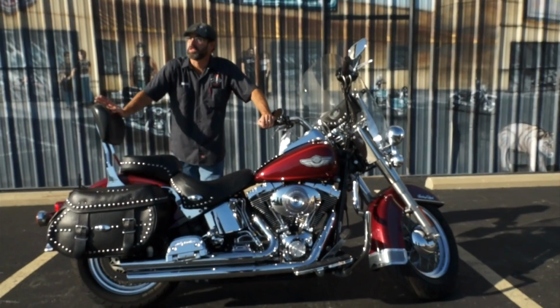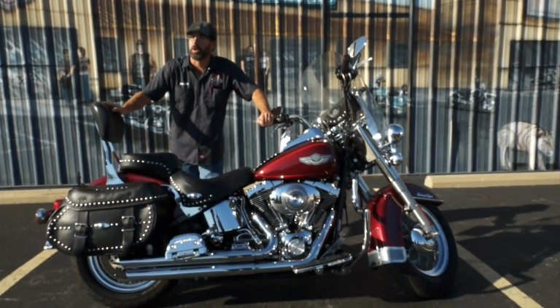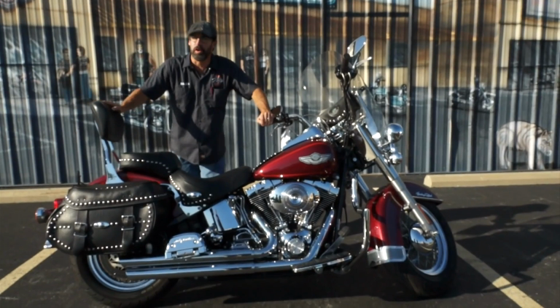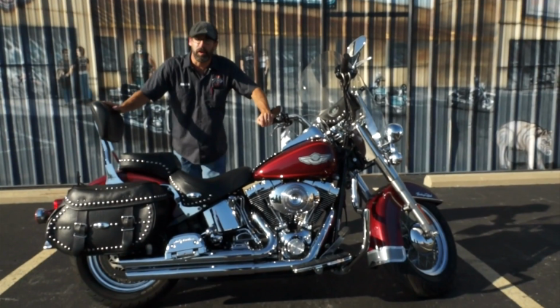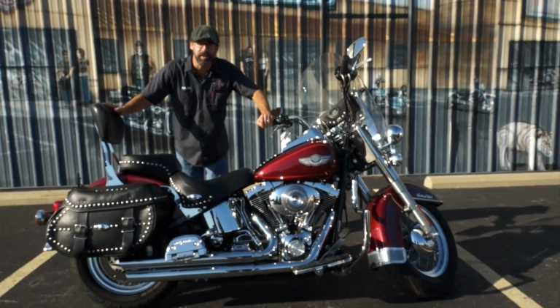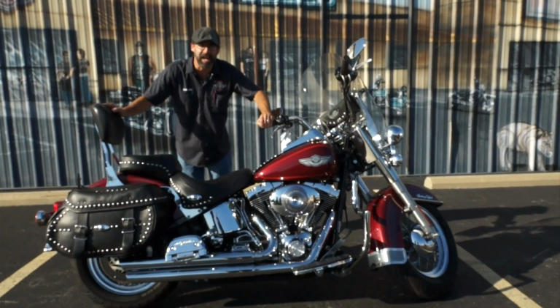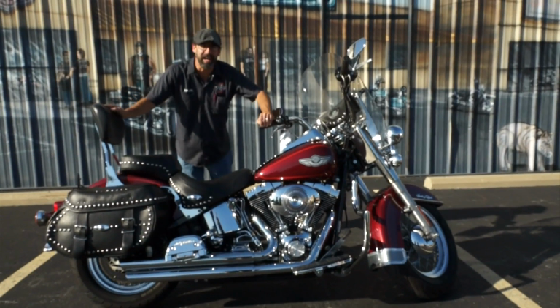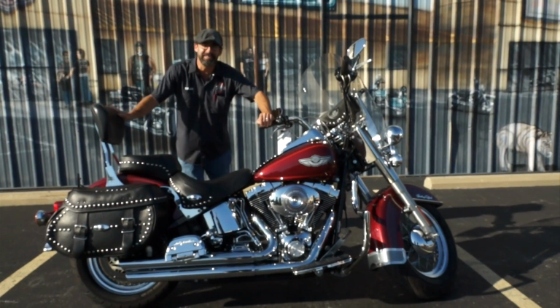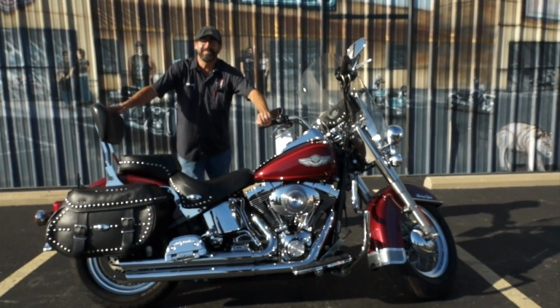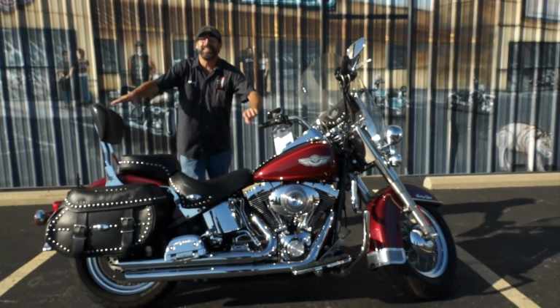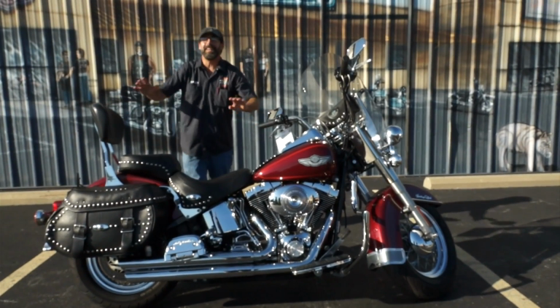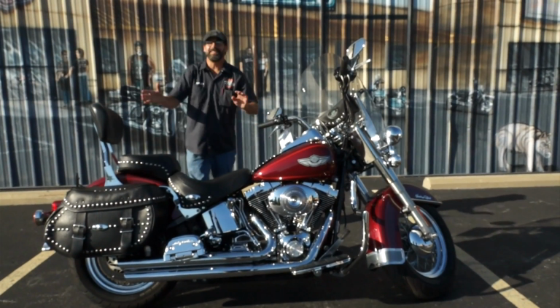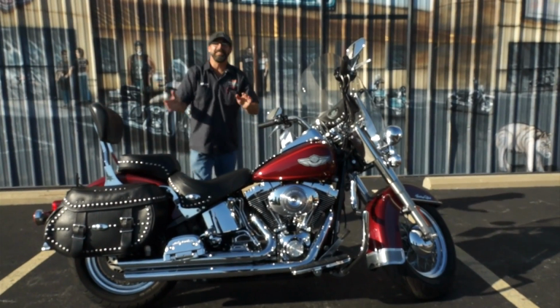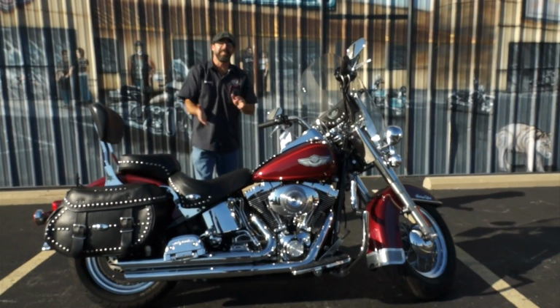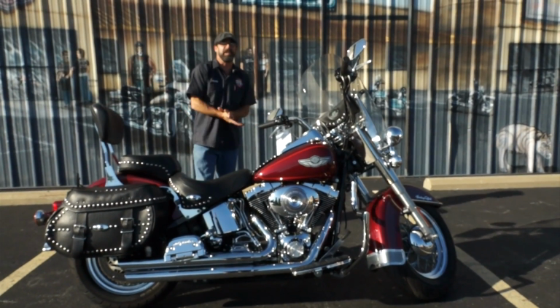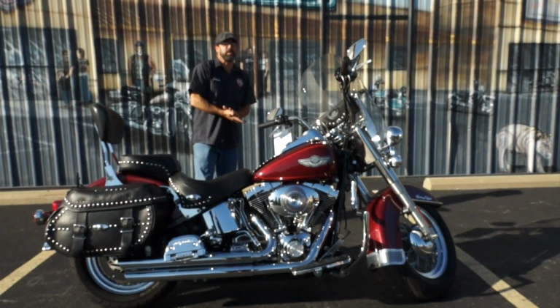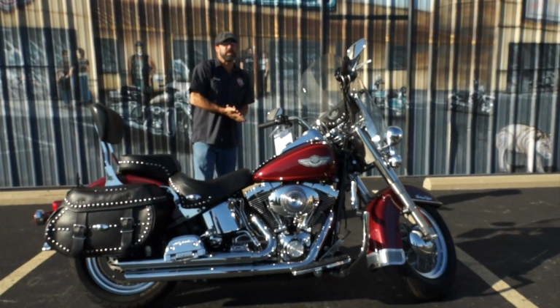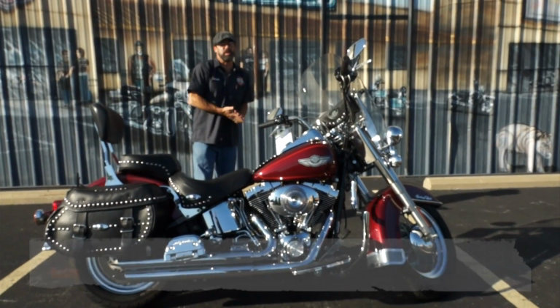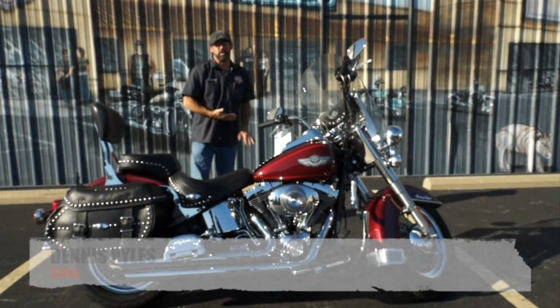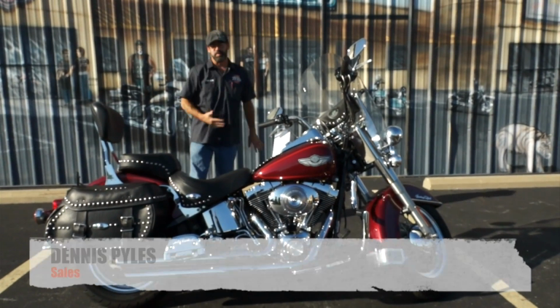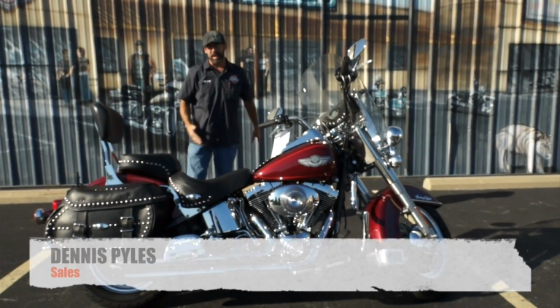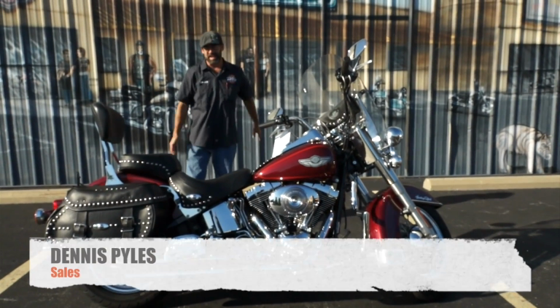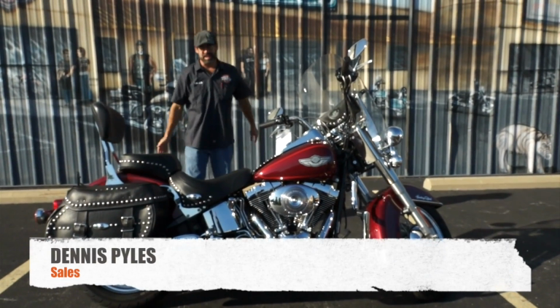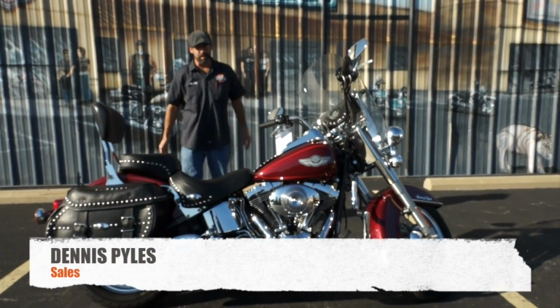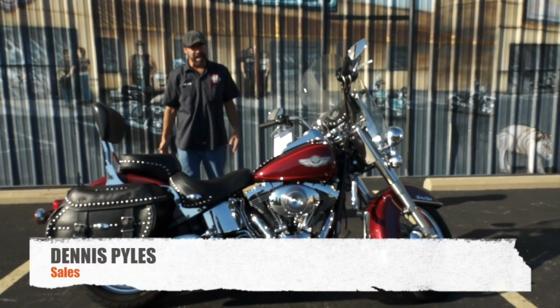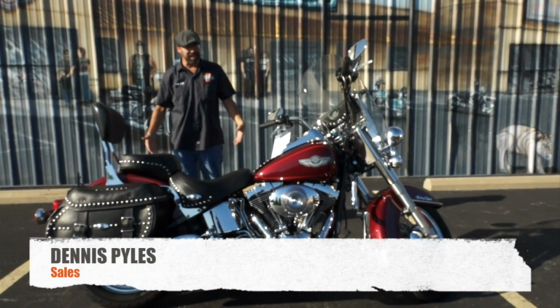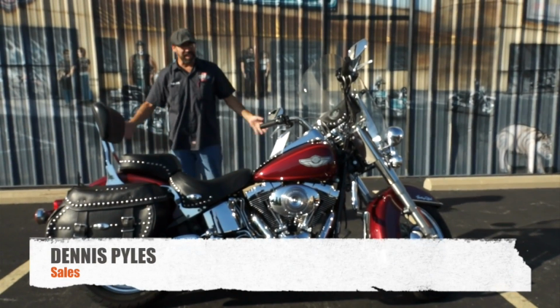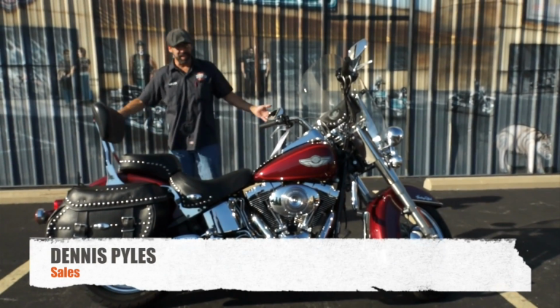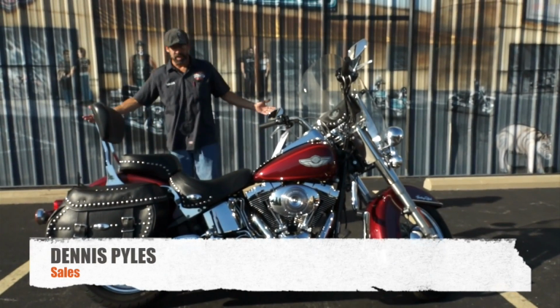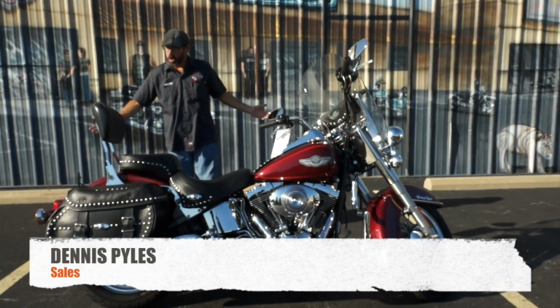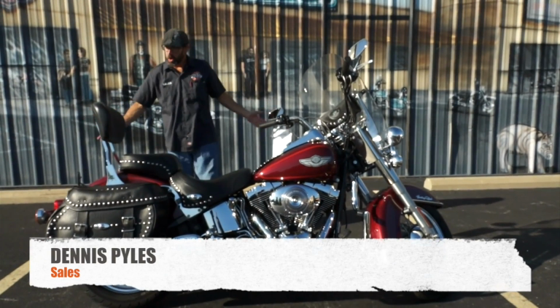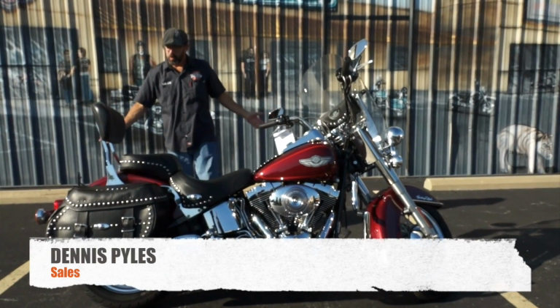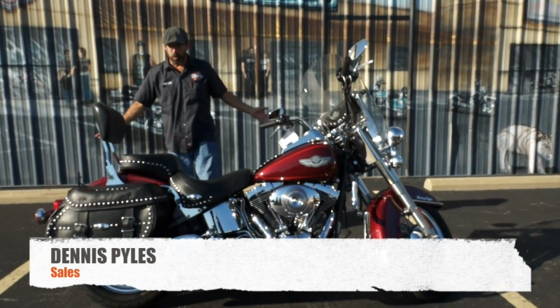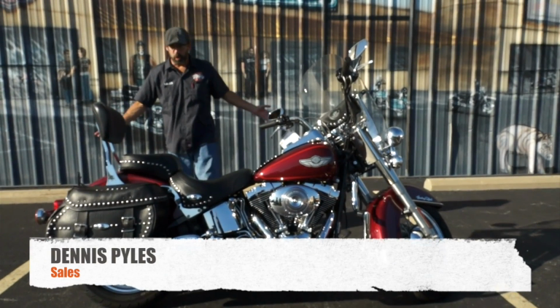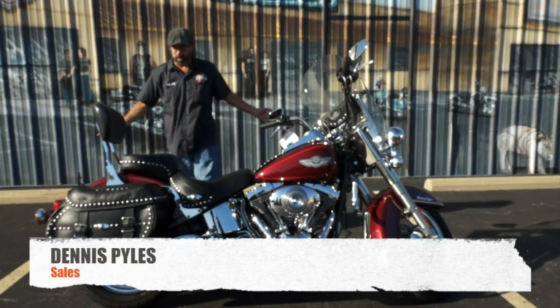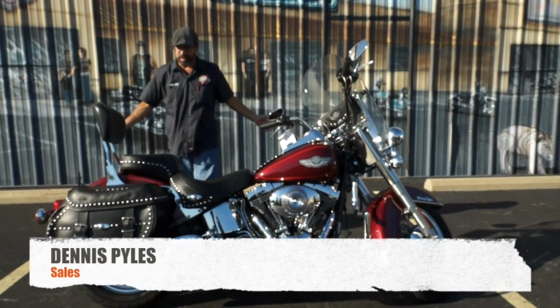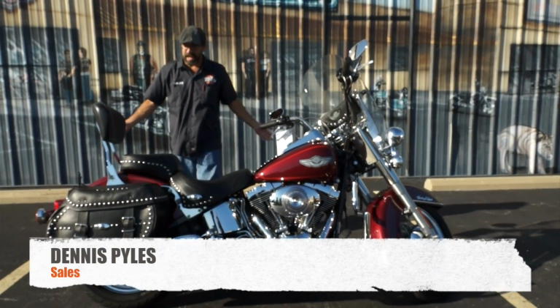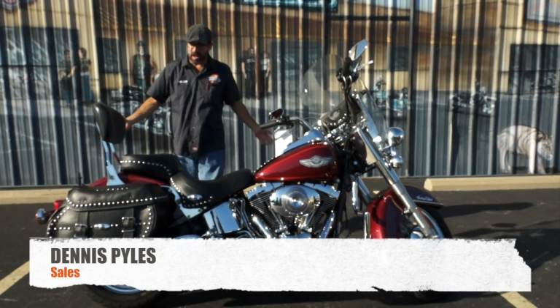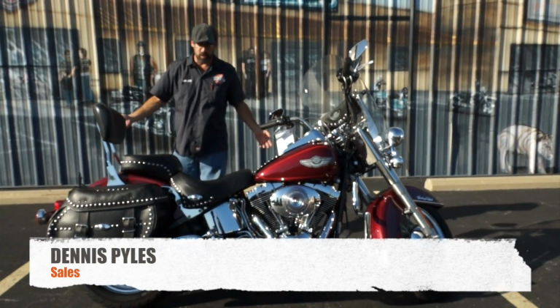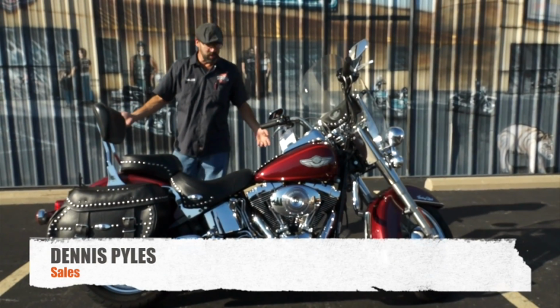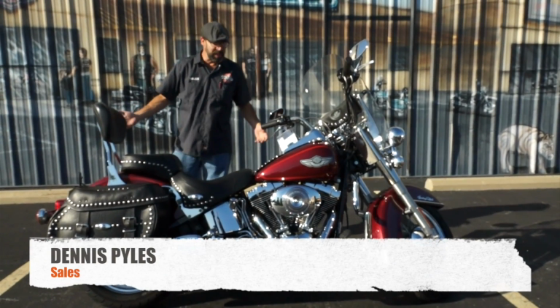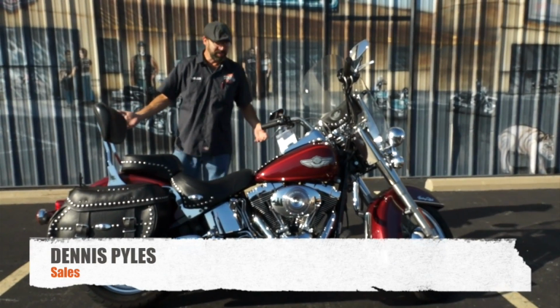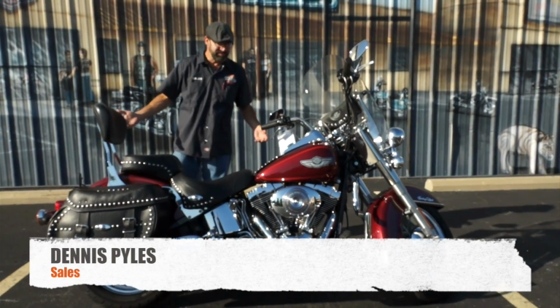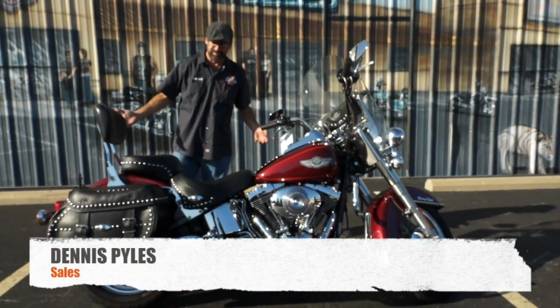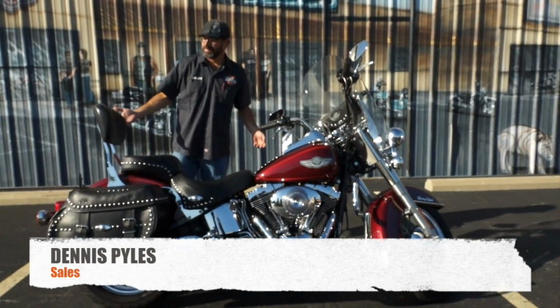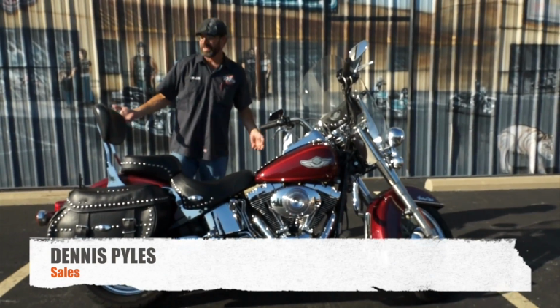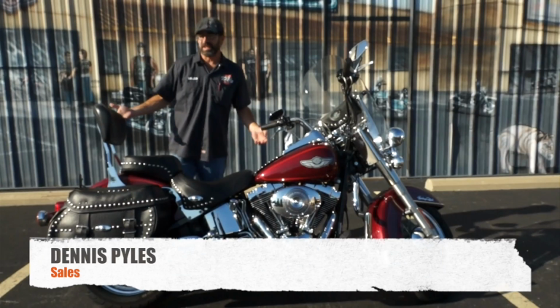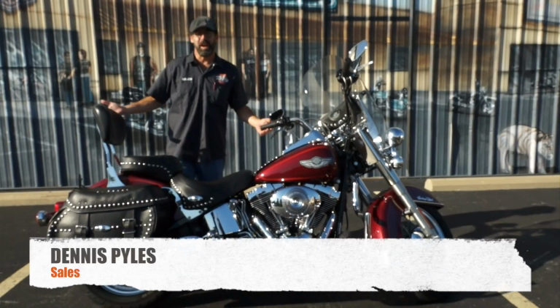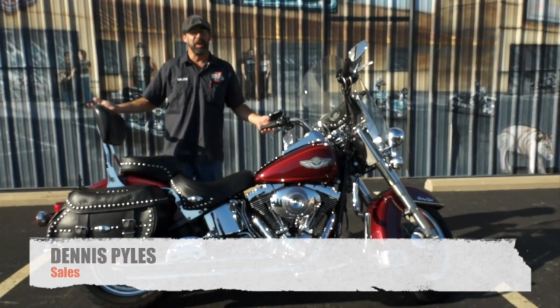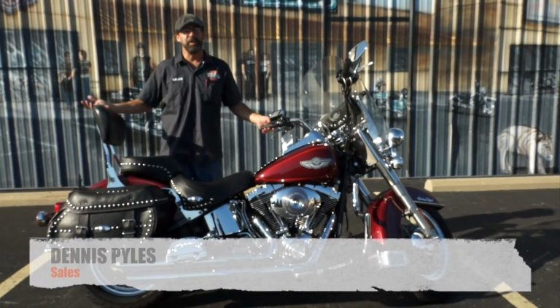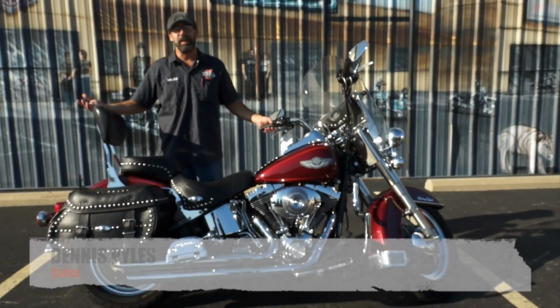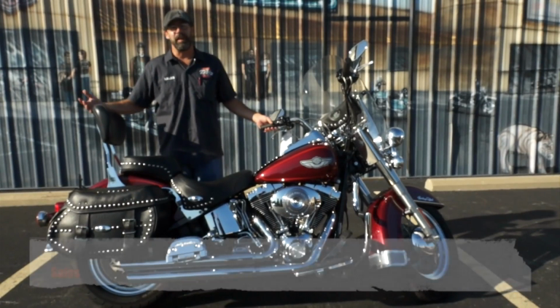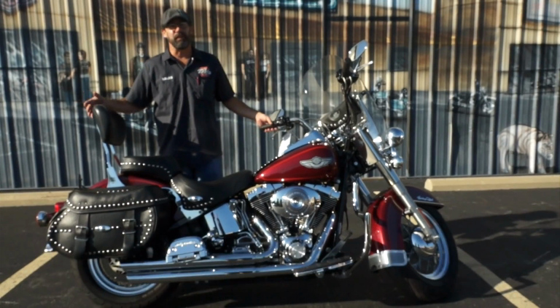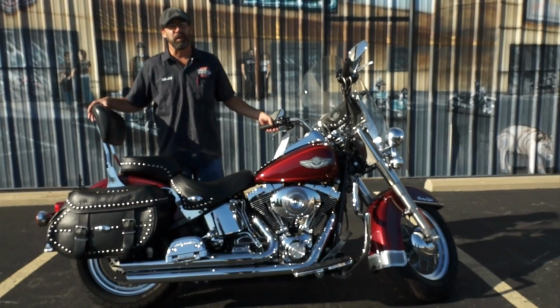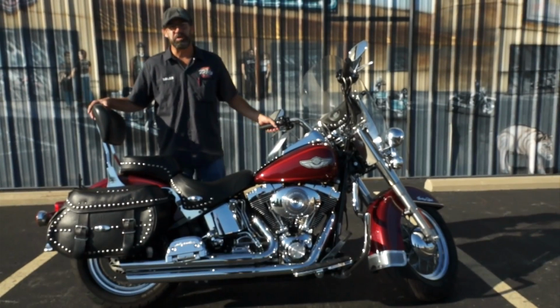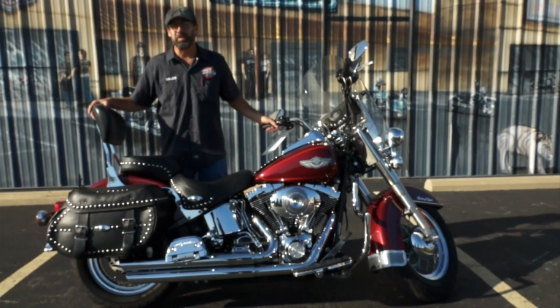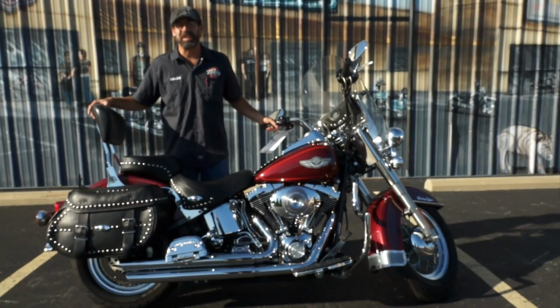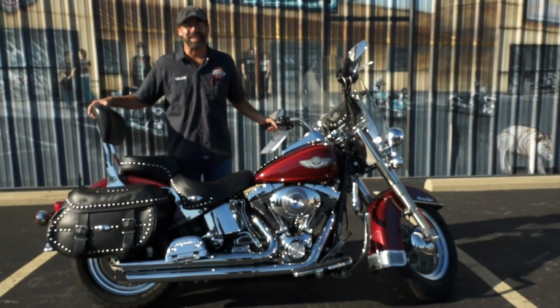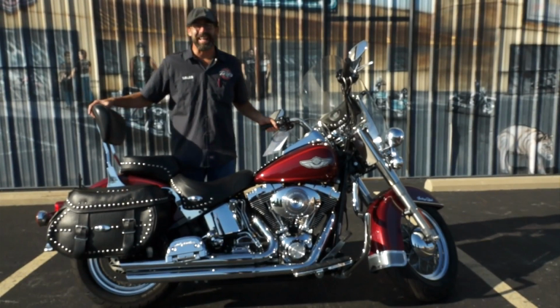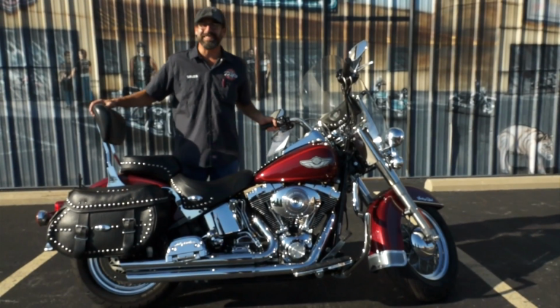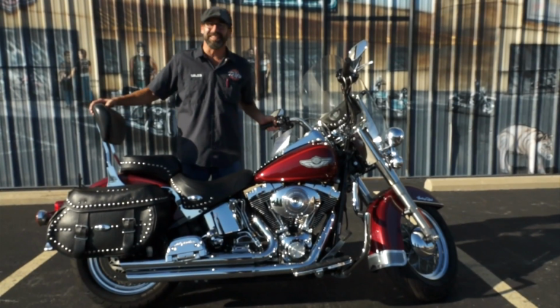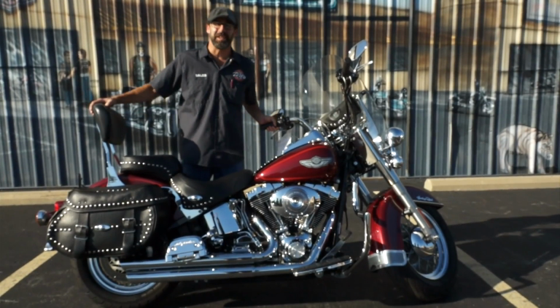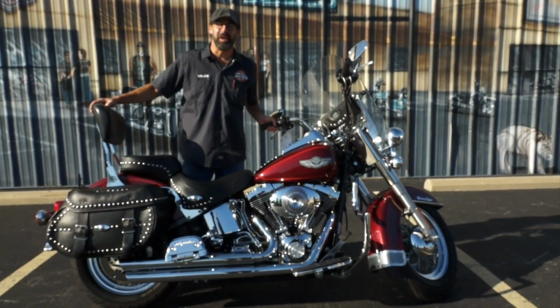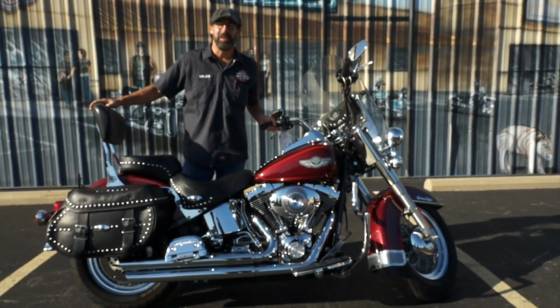What's going on guys? Dennis with the Used Bike Spotlight rolling you out — 100 year anniversary classic y'all.